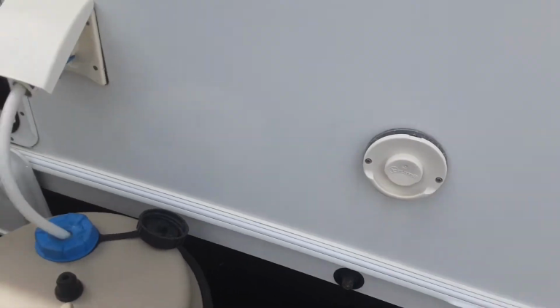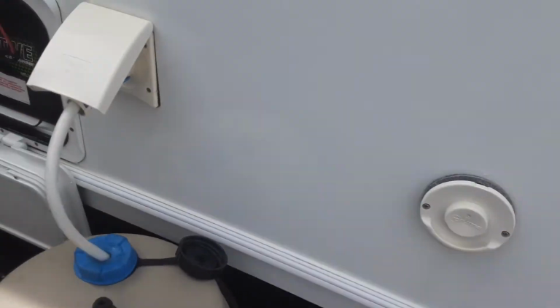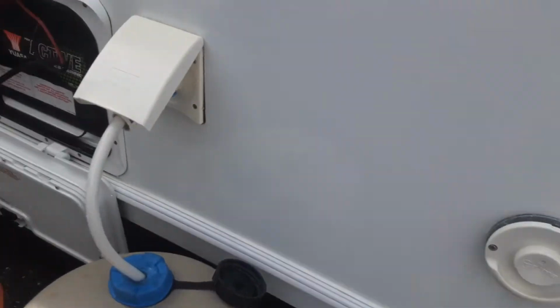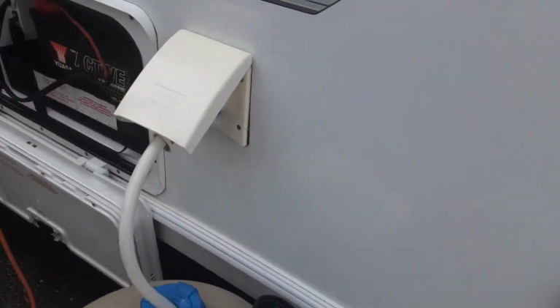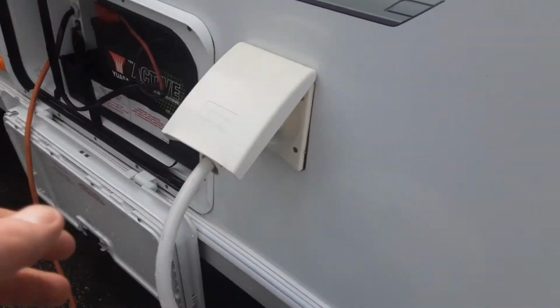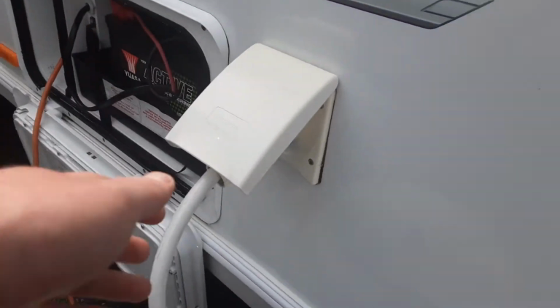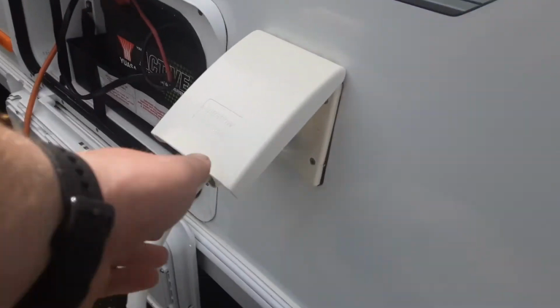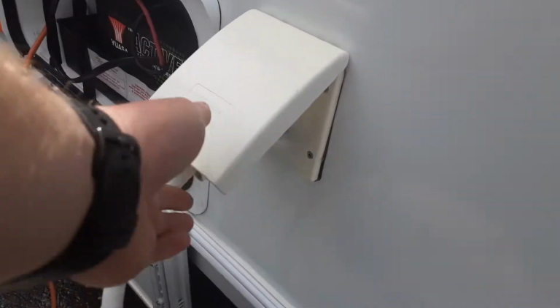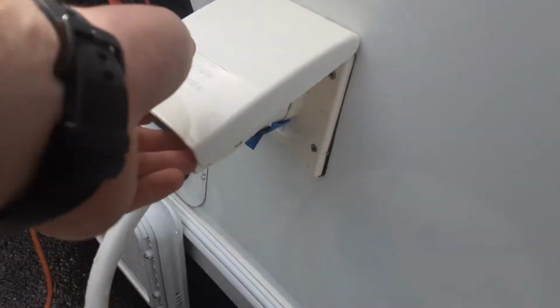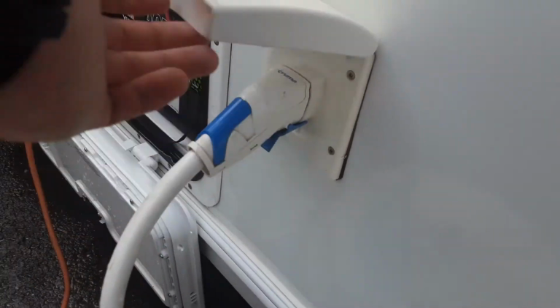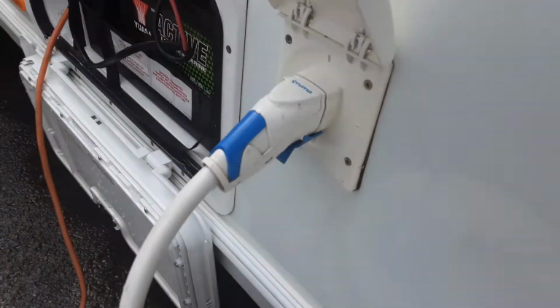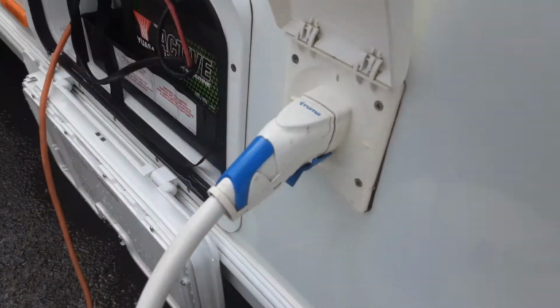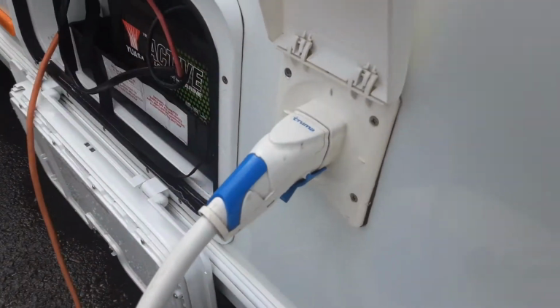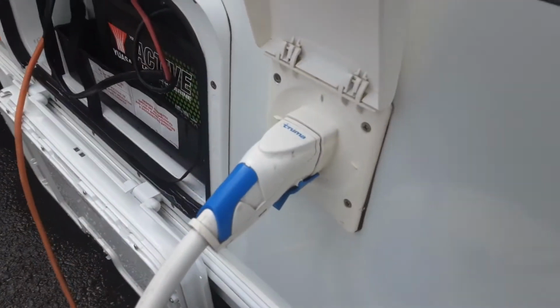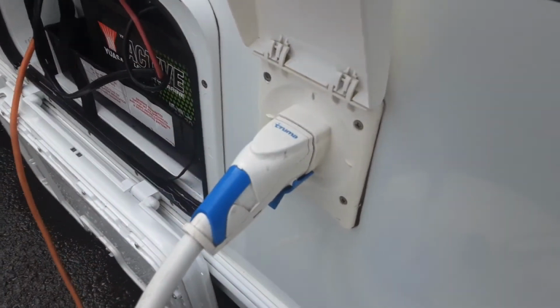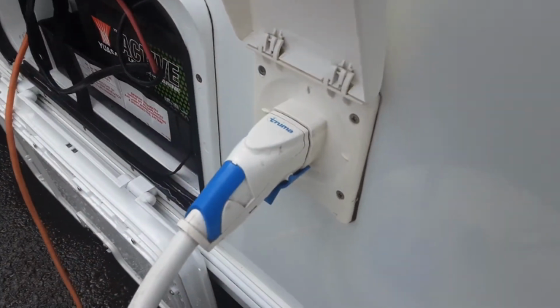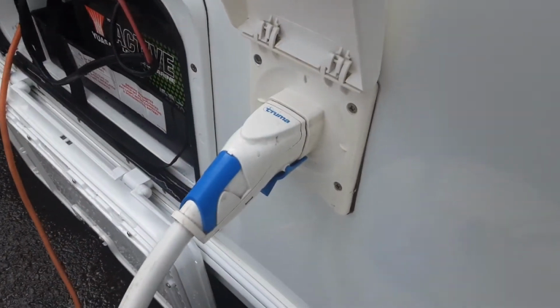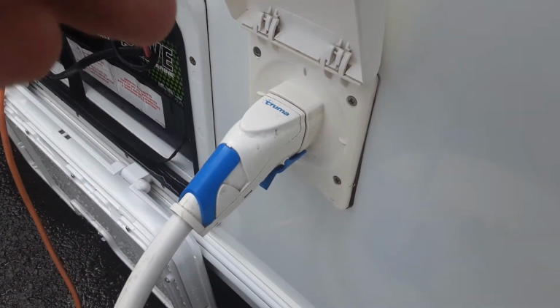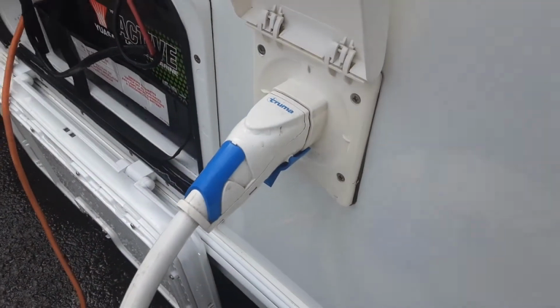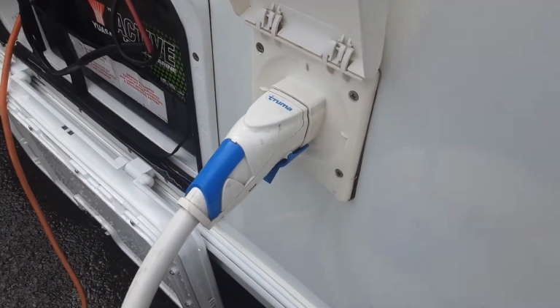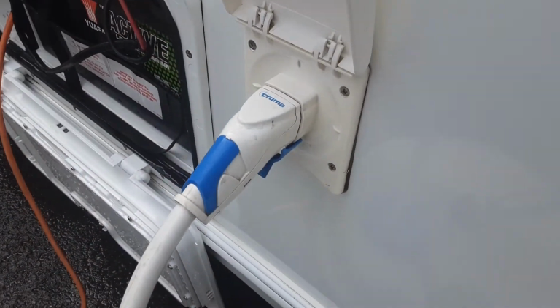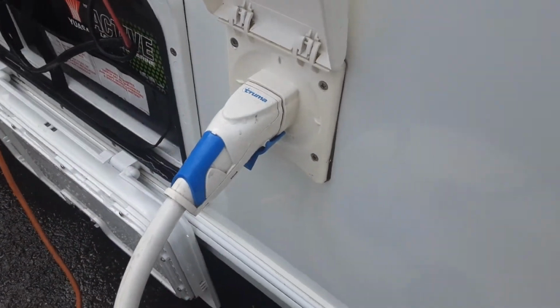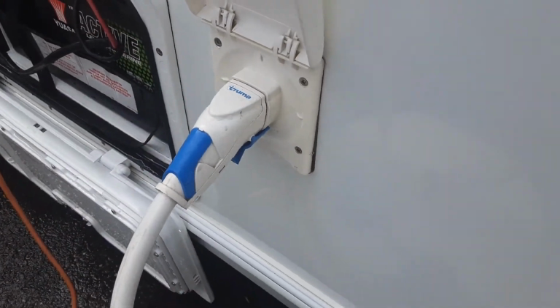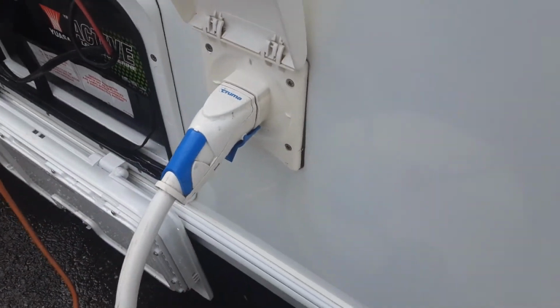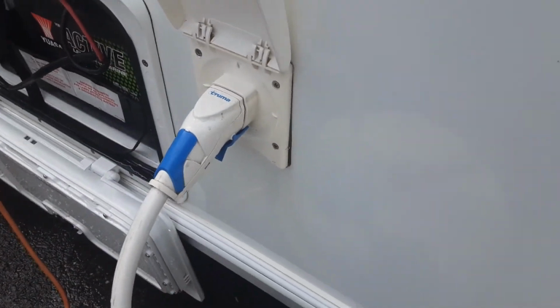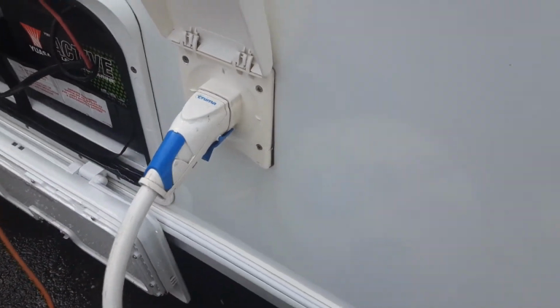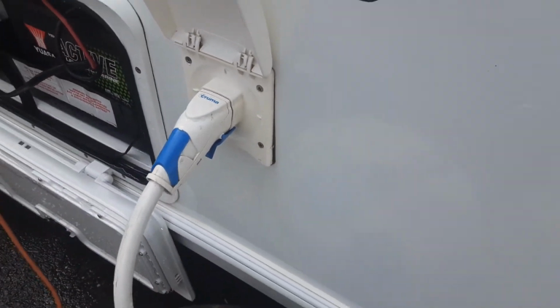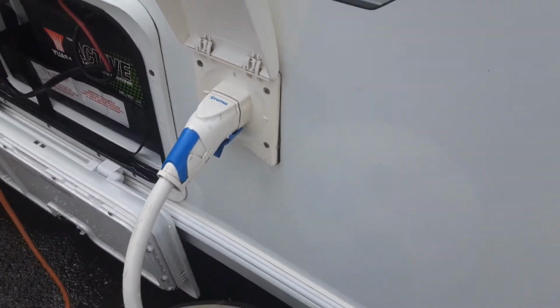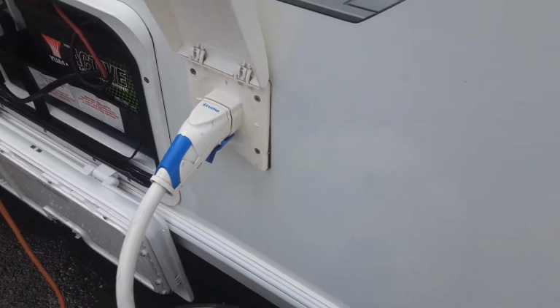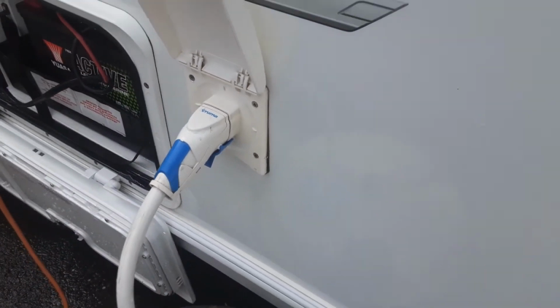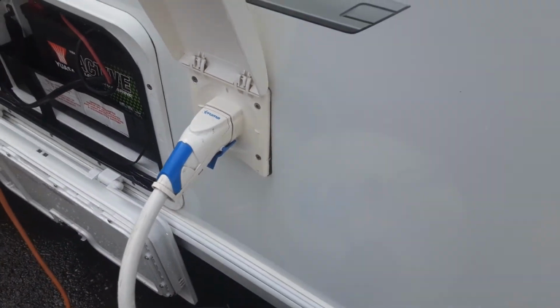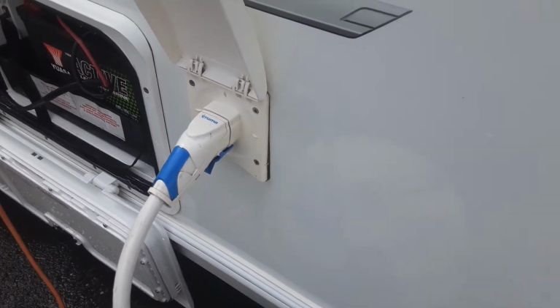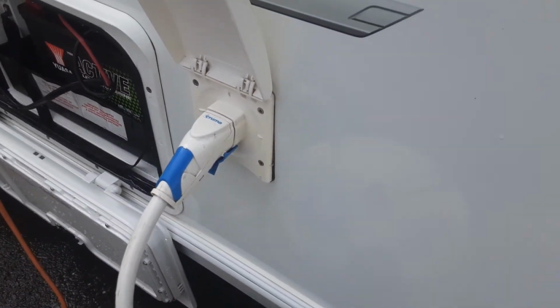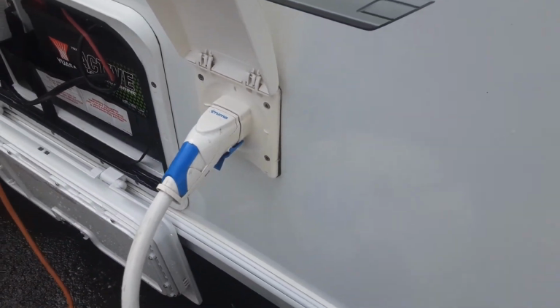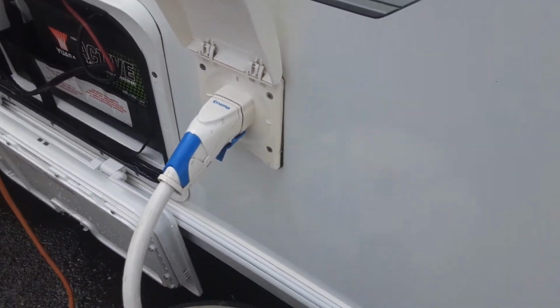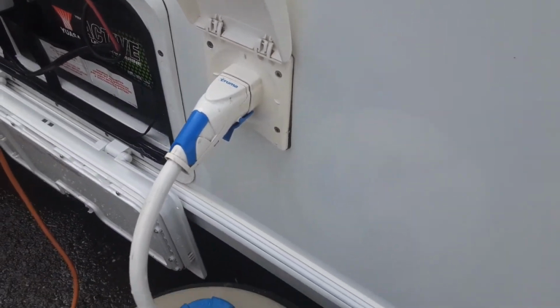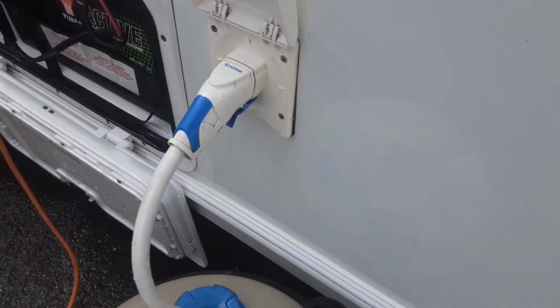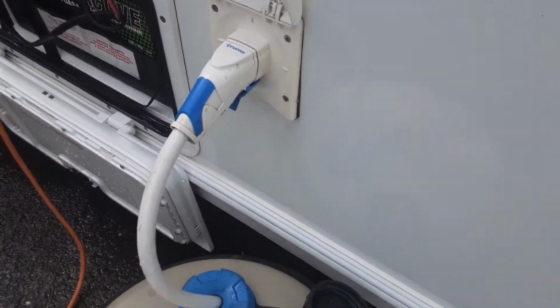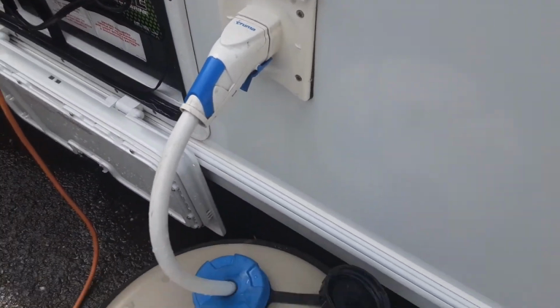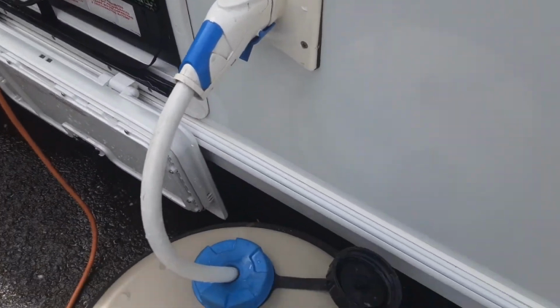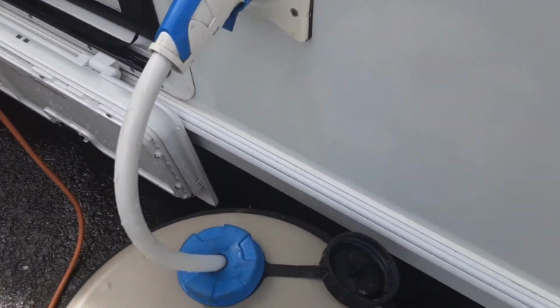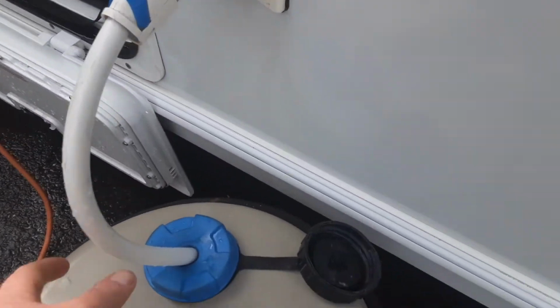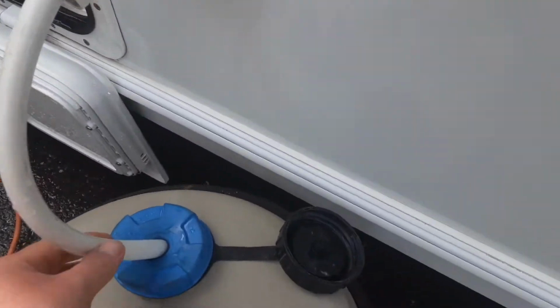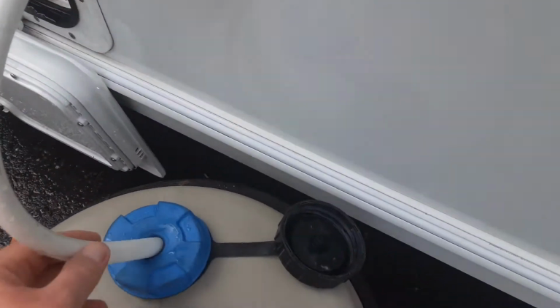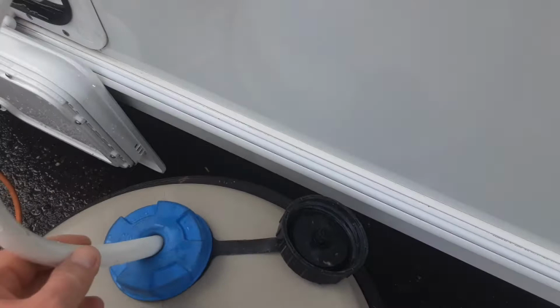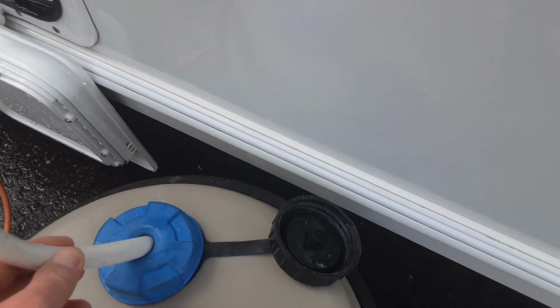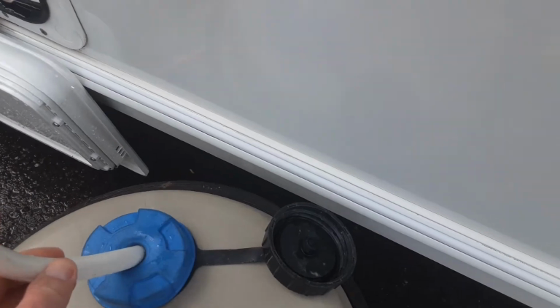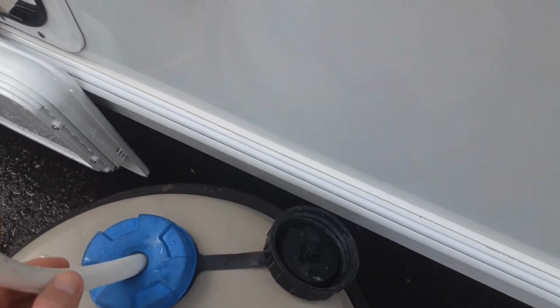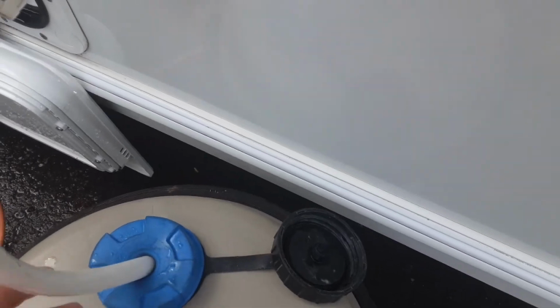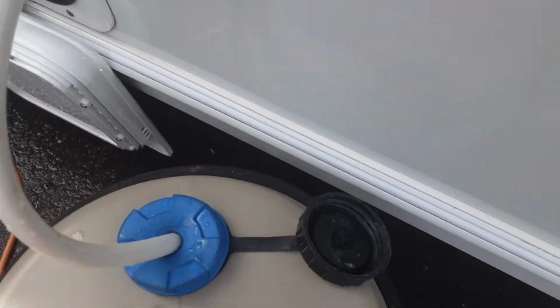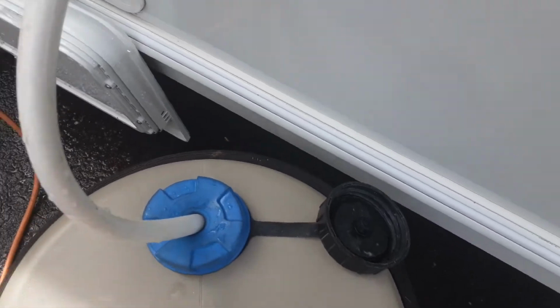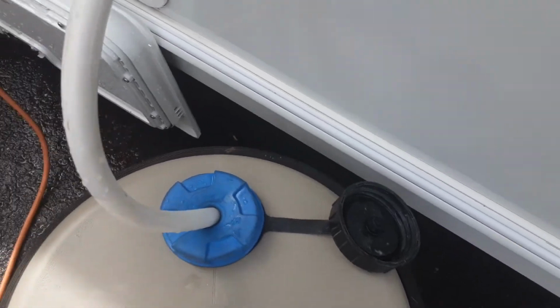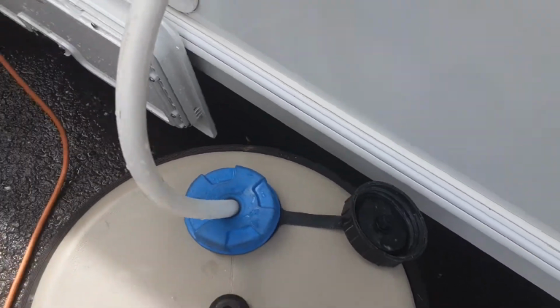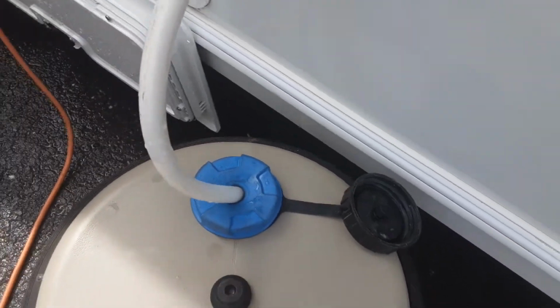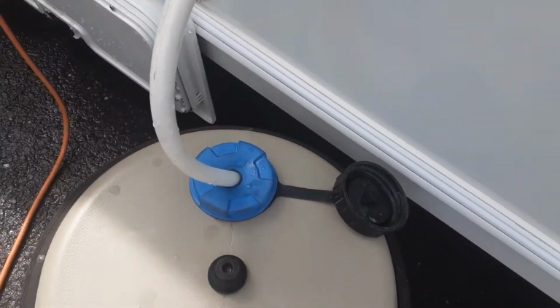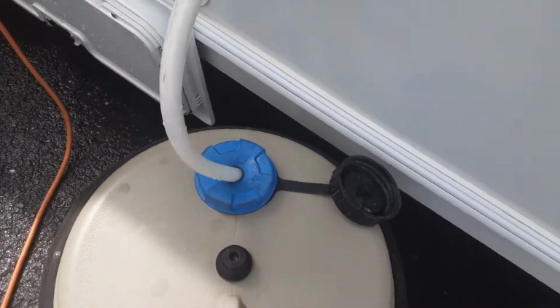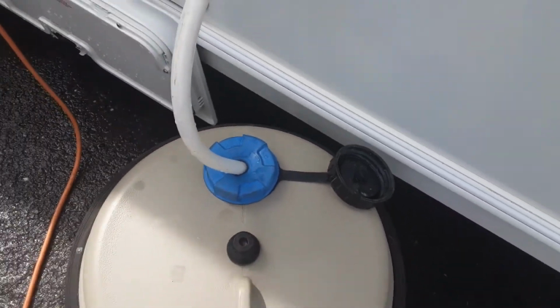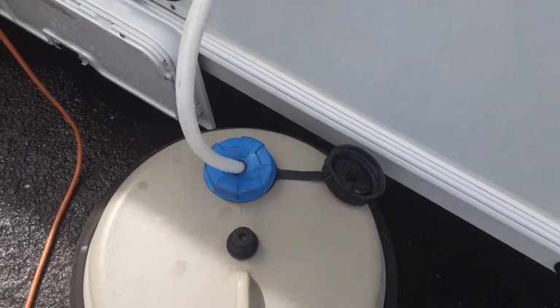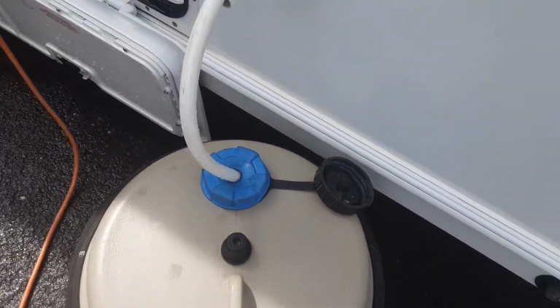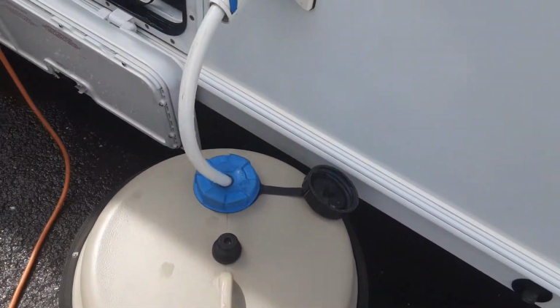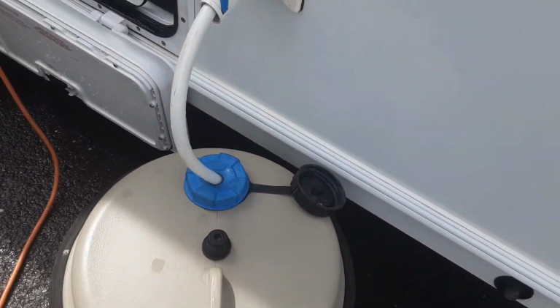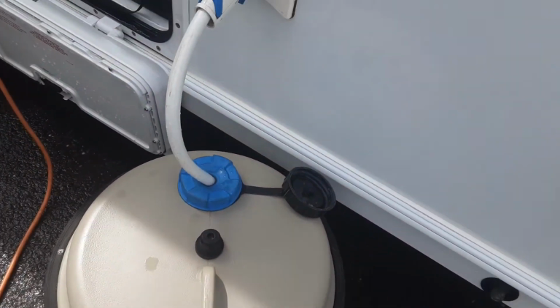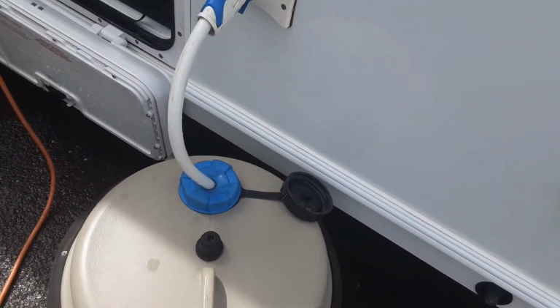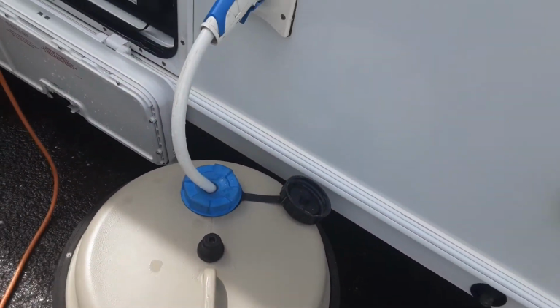You've then got your water pump connection that comes into the side of the van, which pushes into place and locks in, and your pump that drops down inside the aquaroll itself.